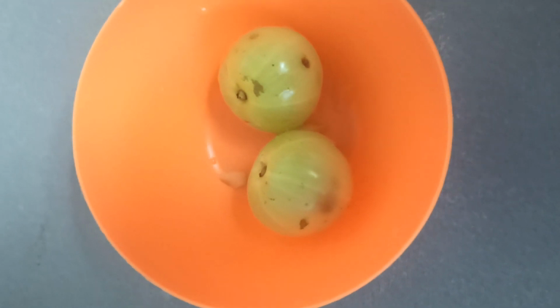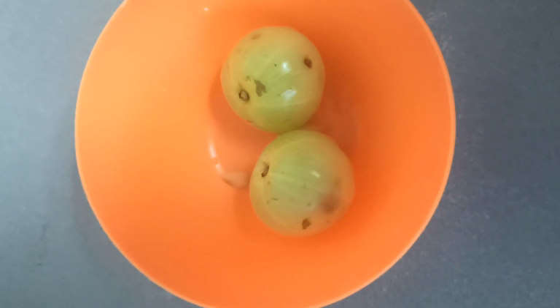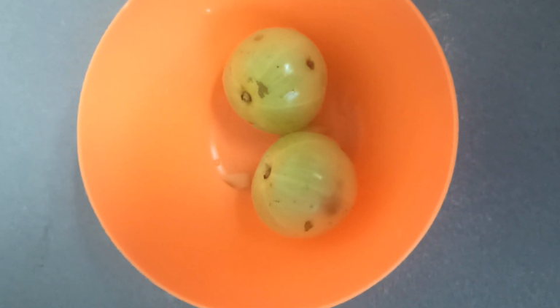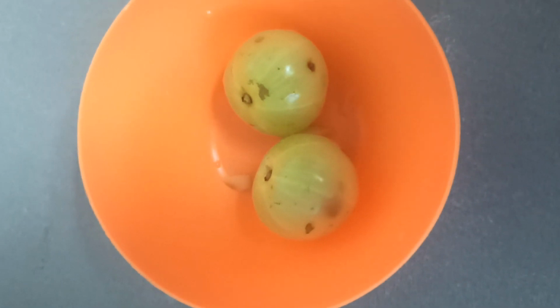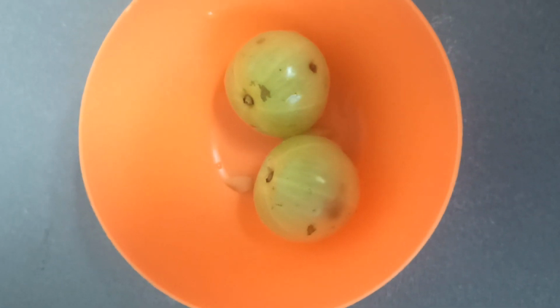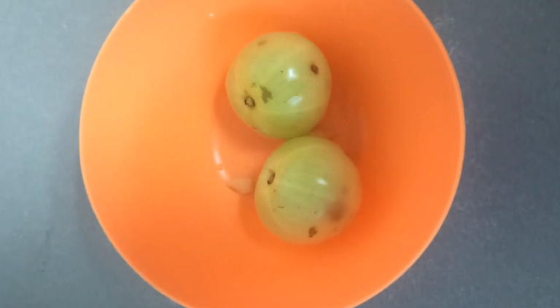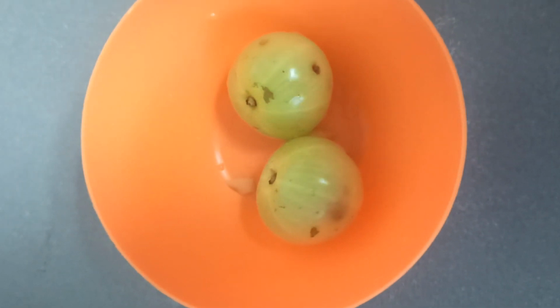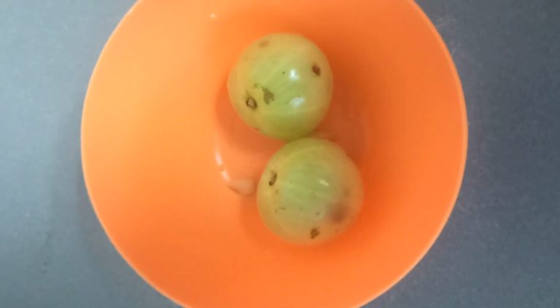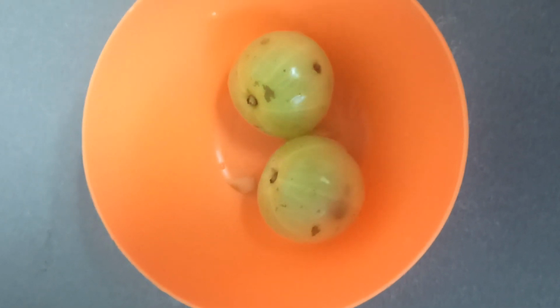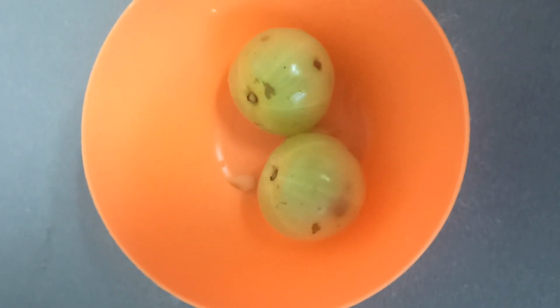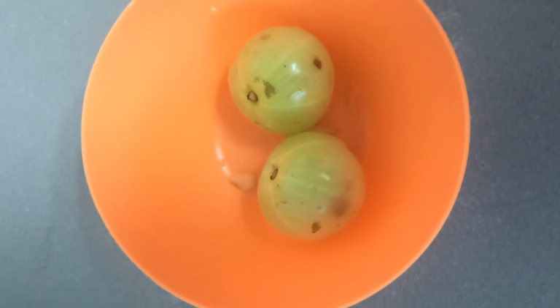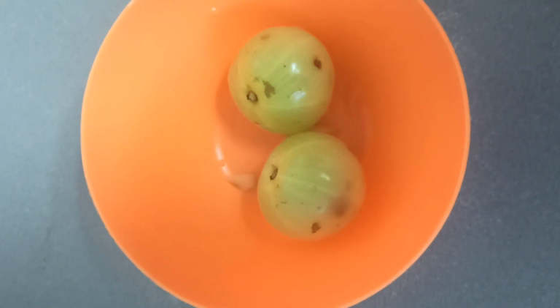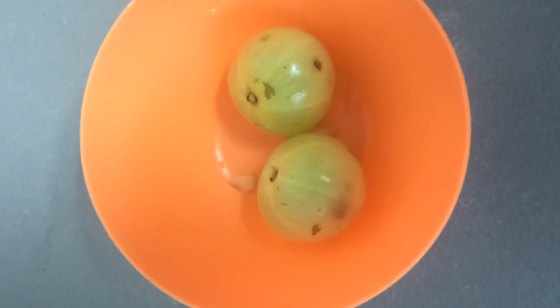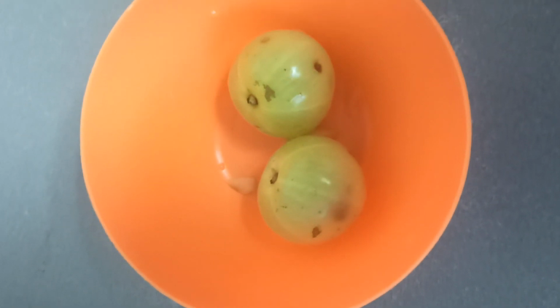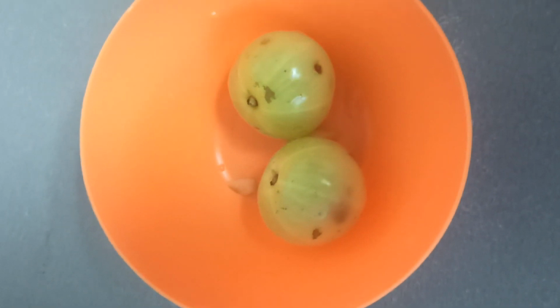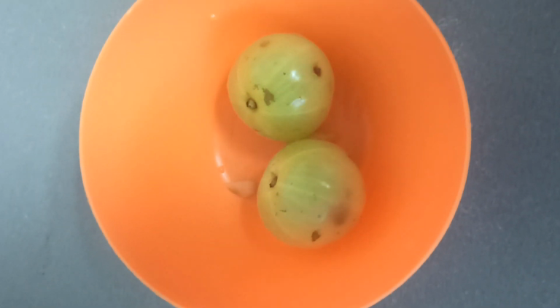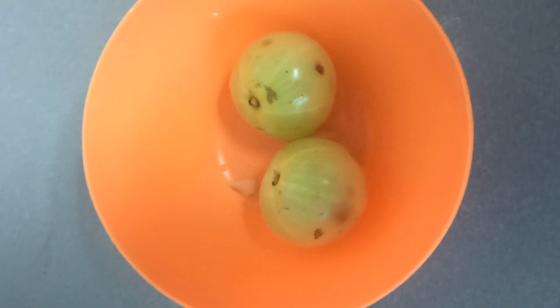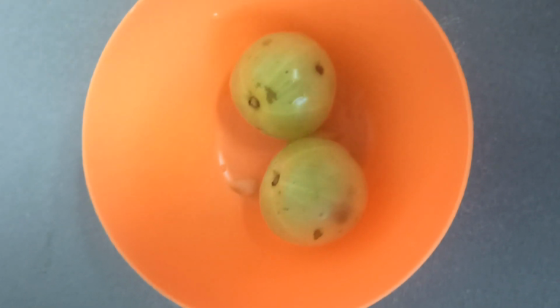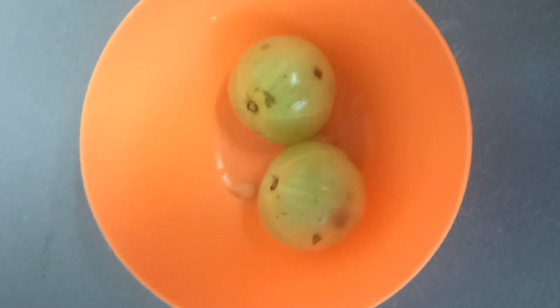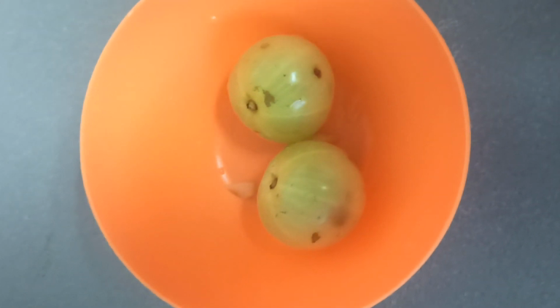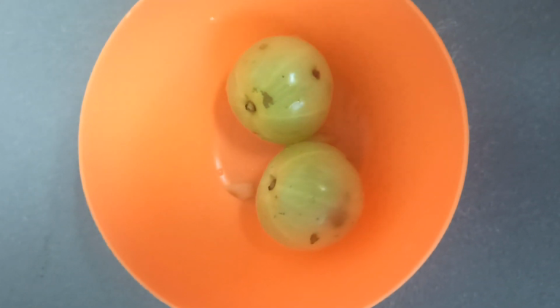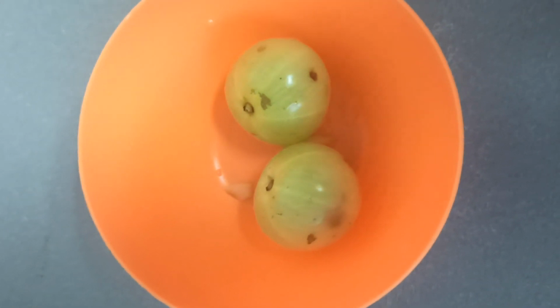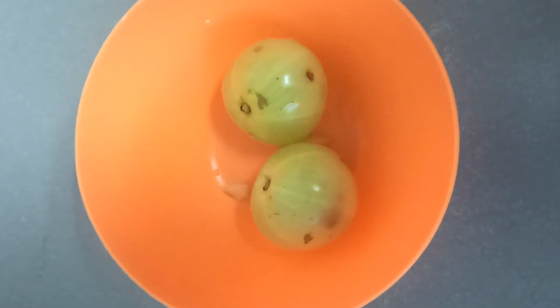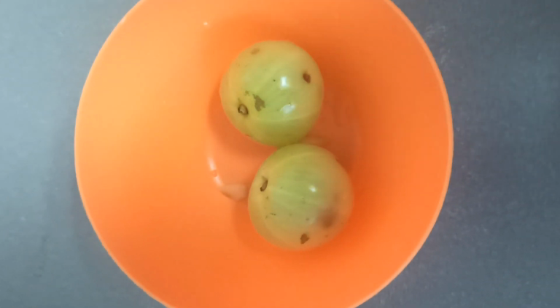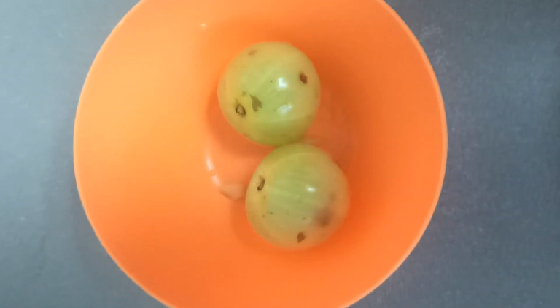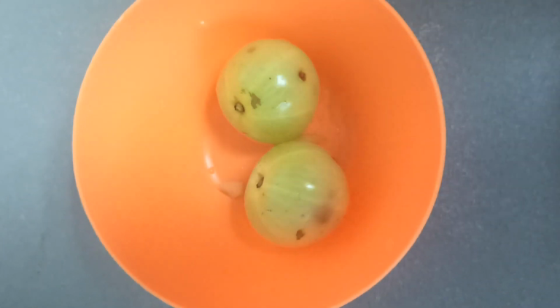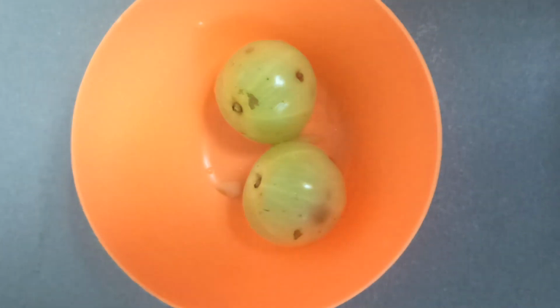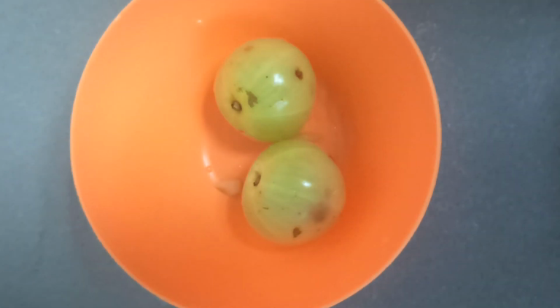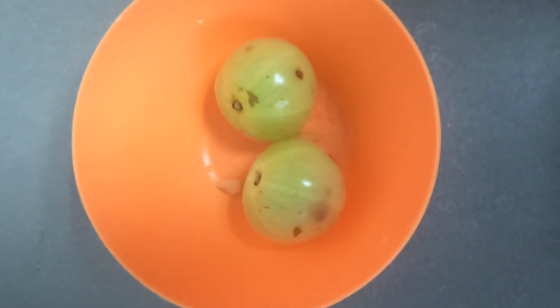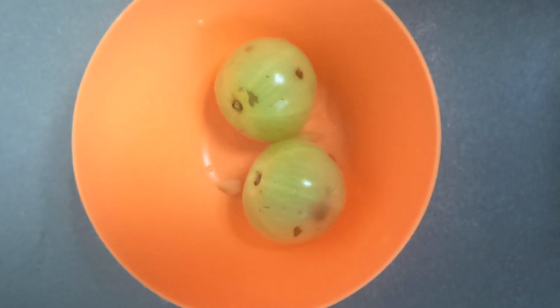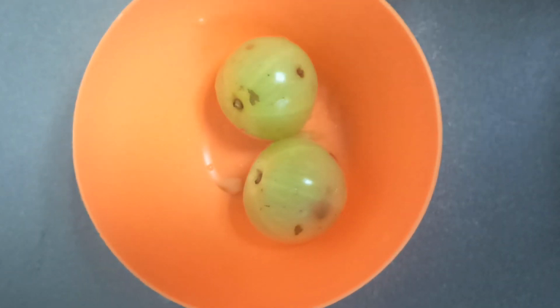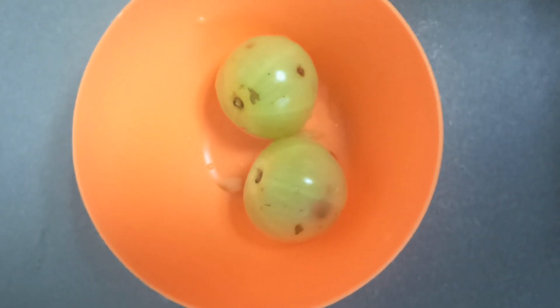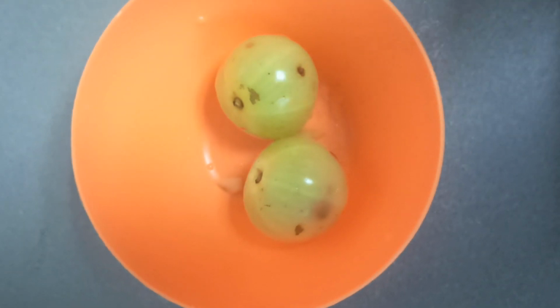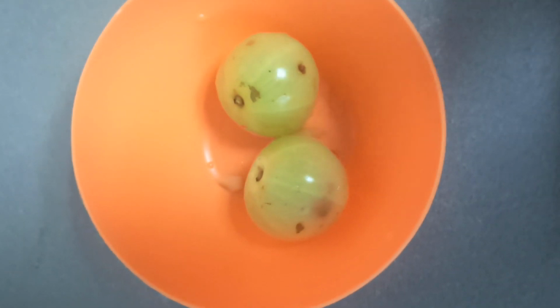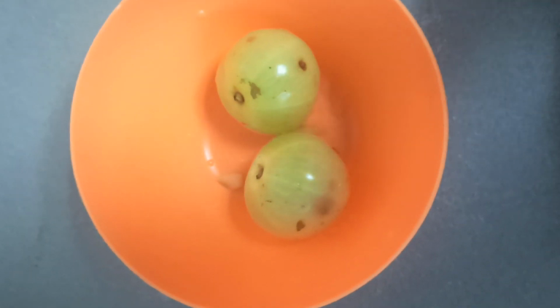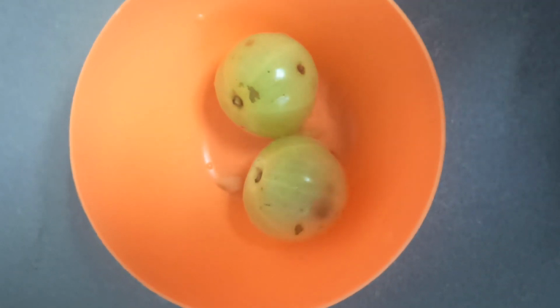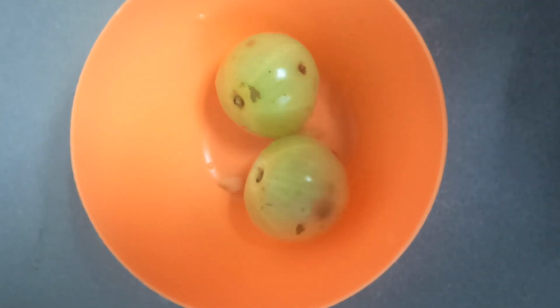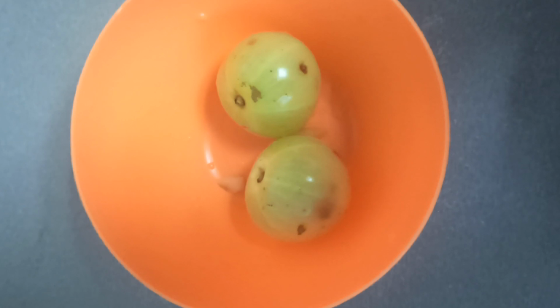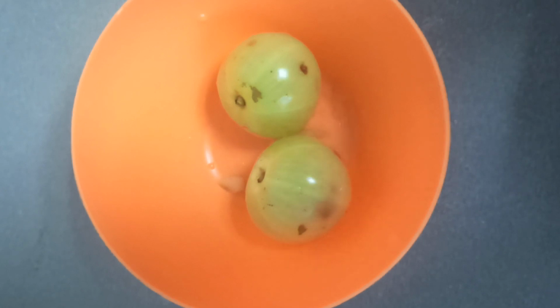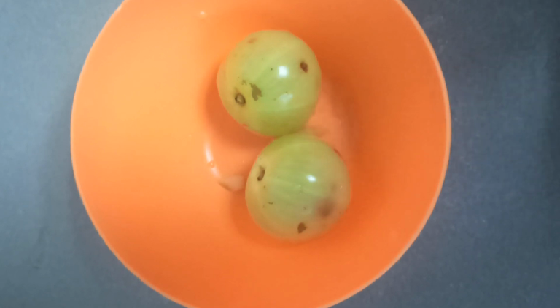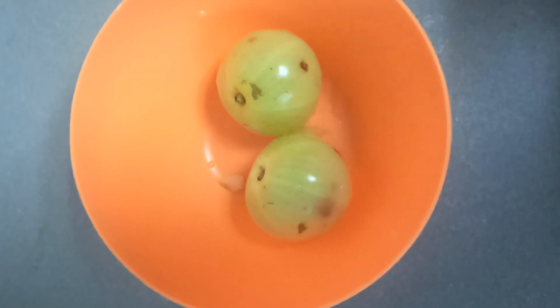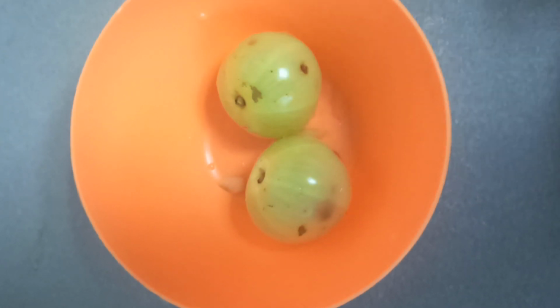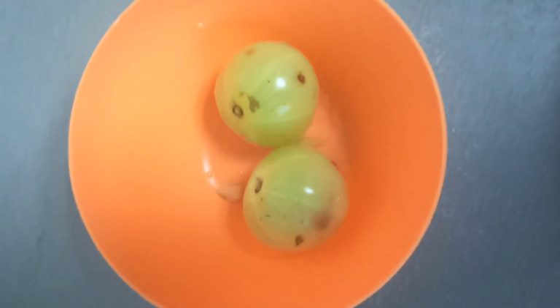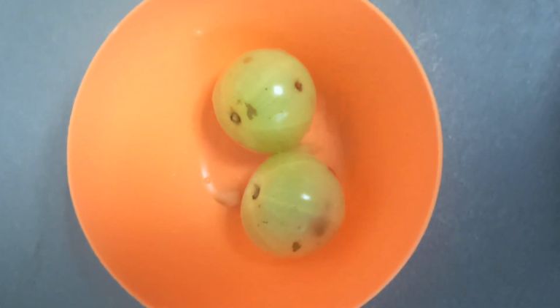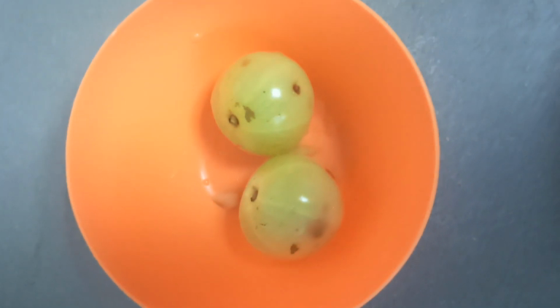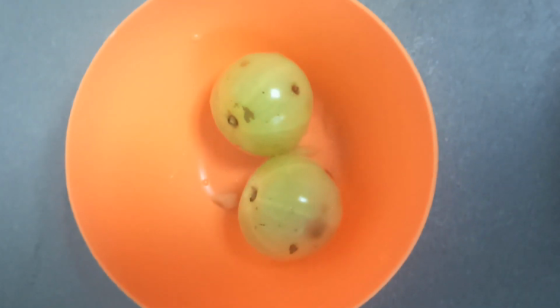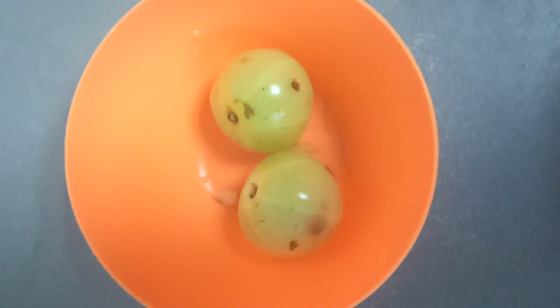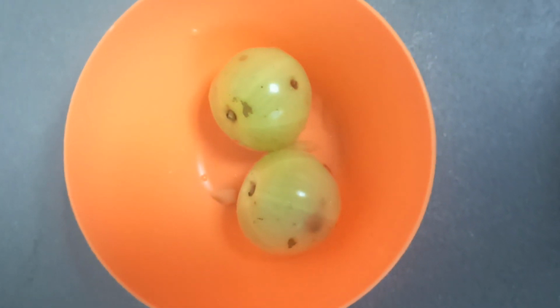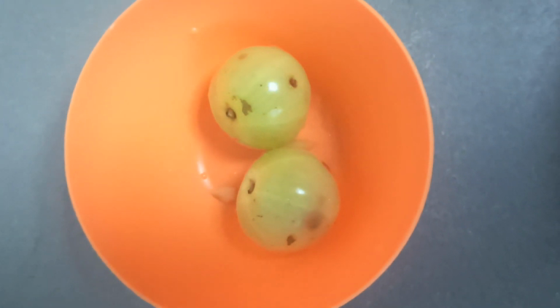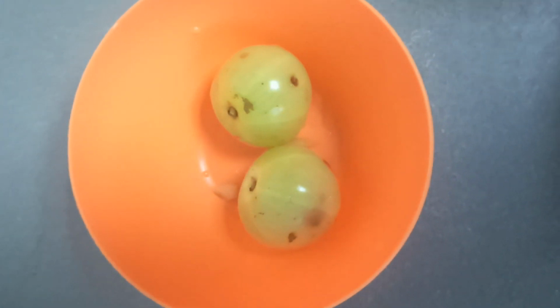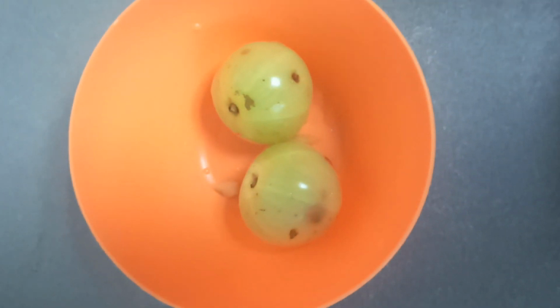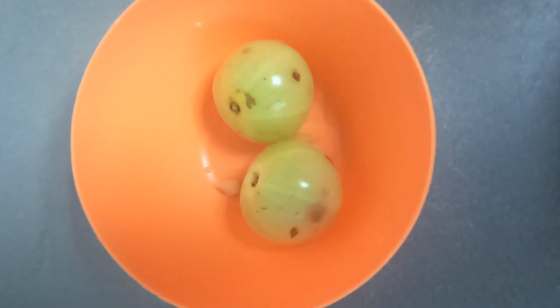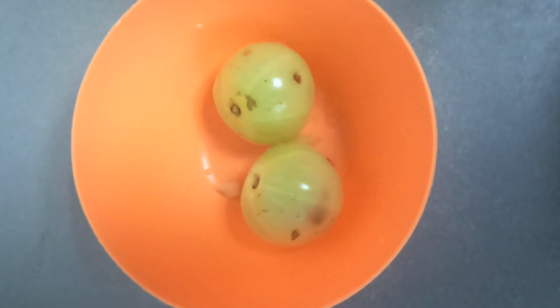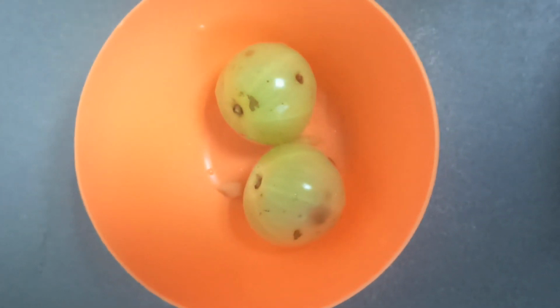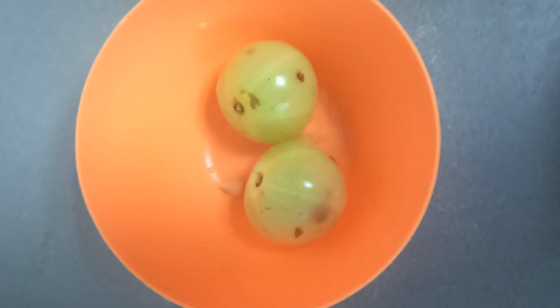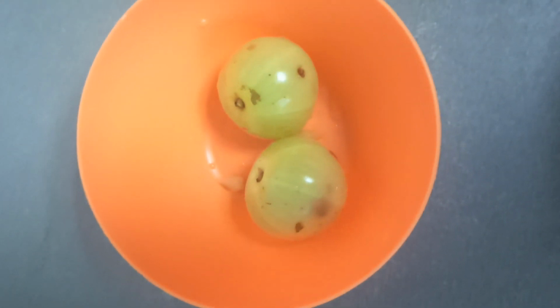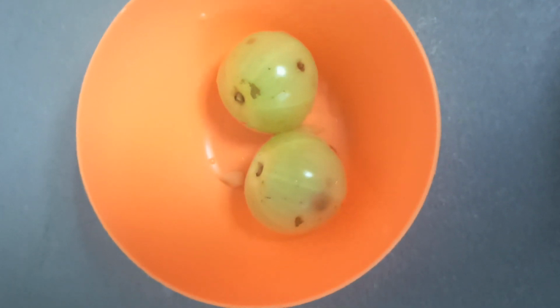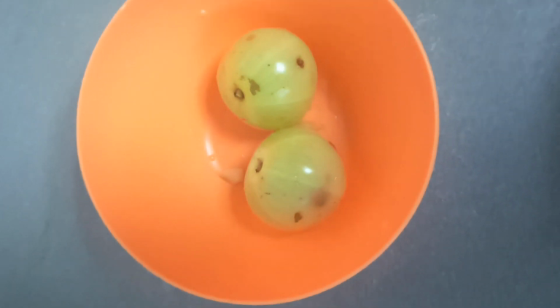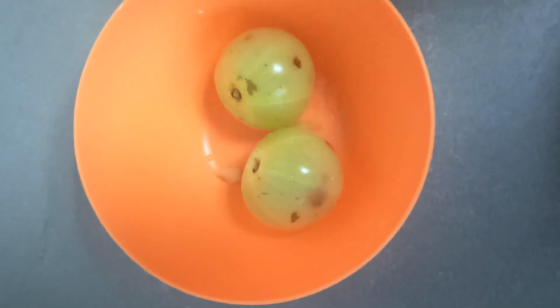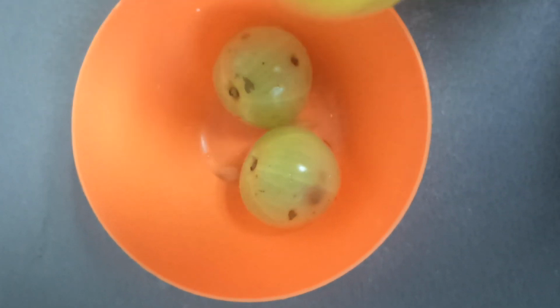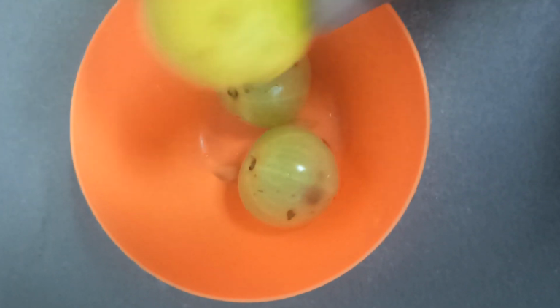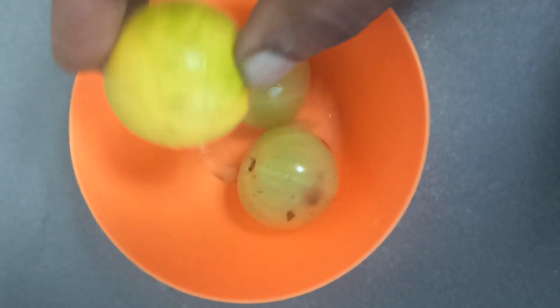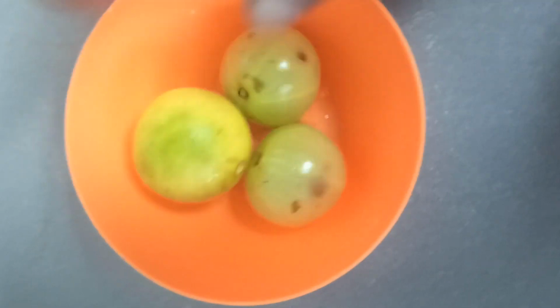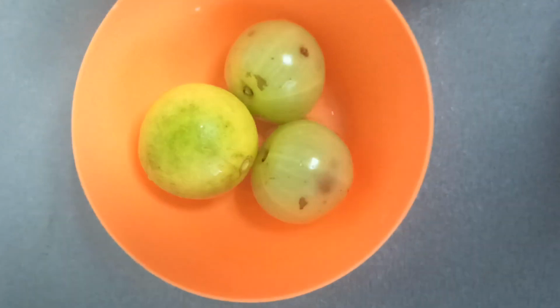Welcome to Manas Kitchen. I will add 2 lemon juice.